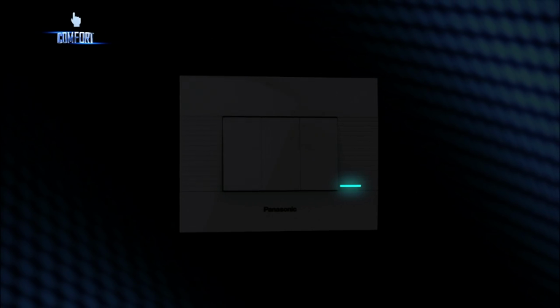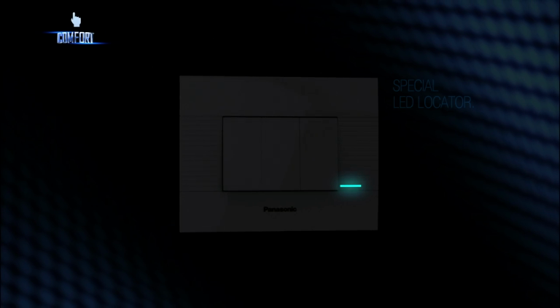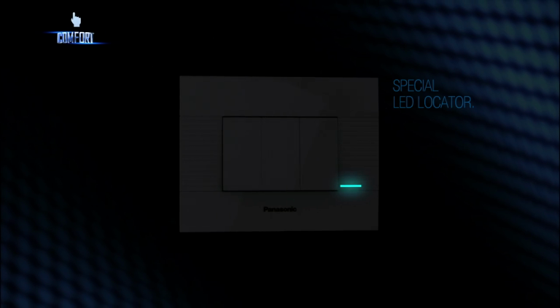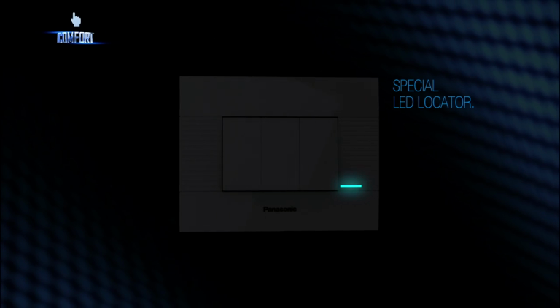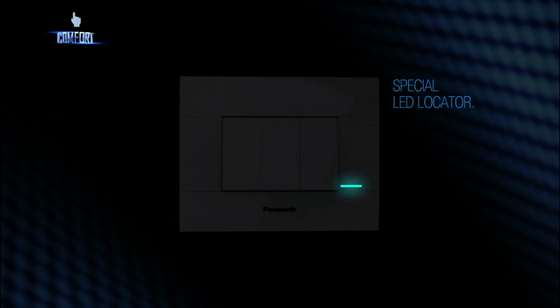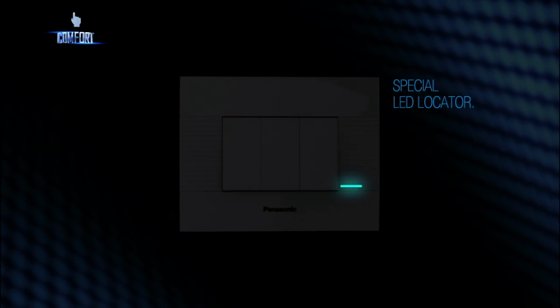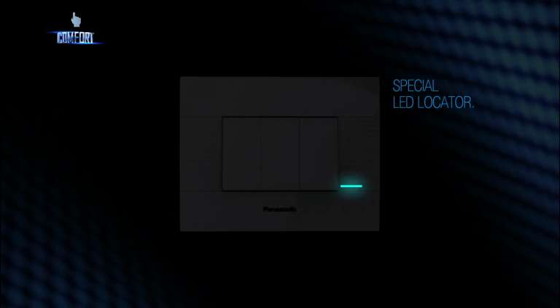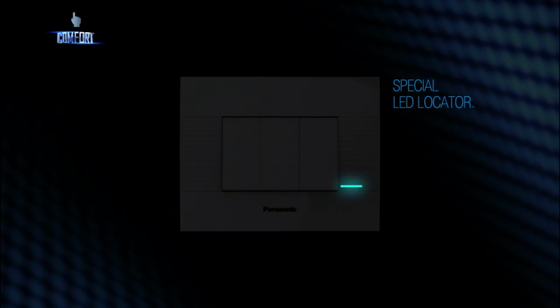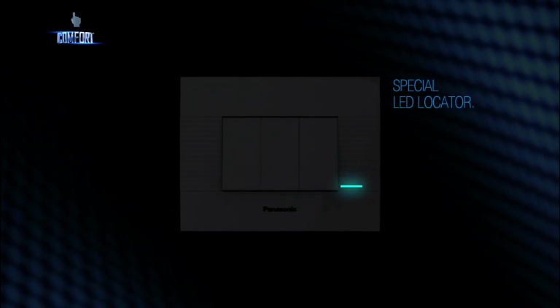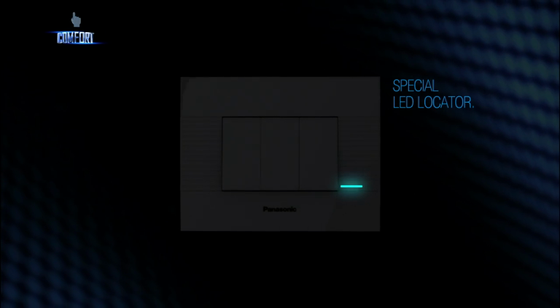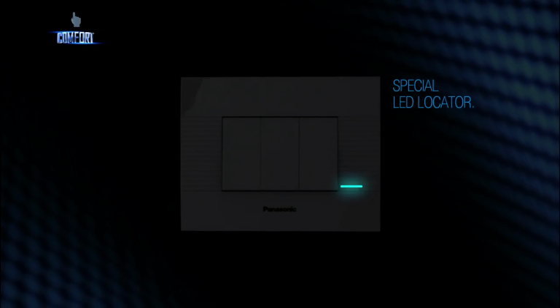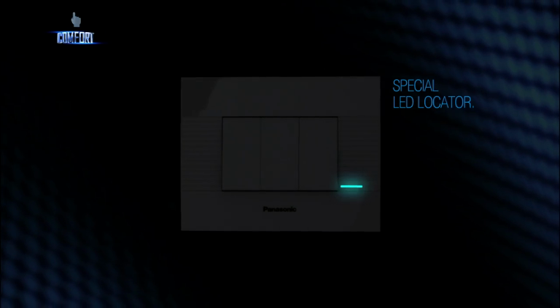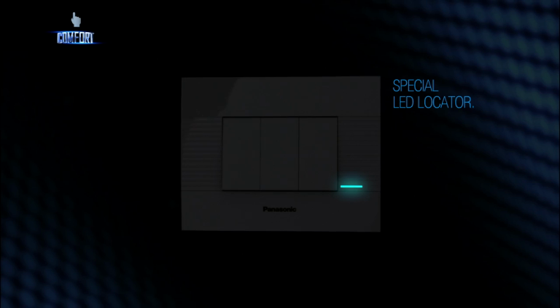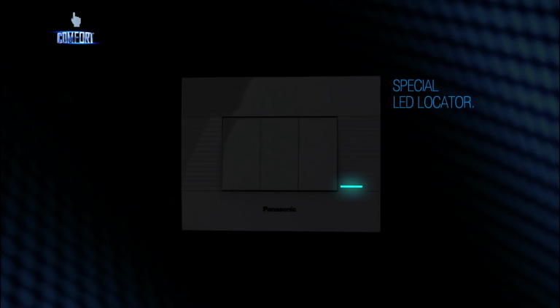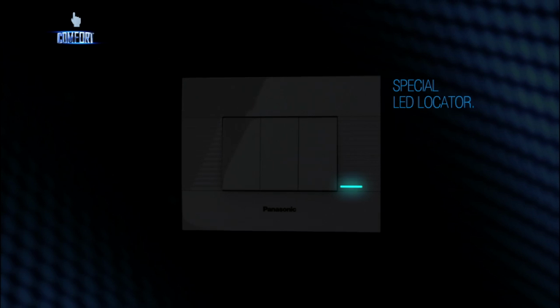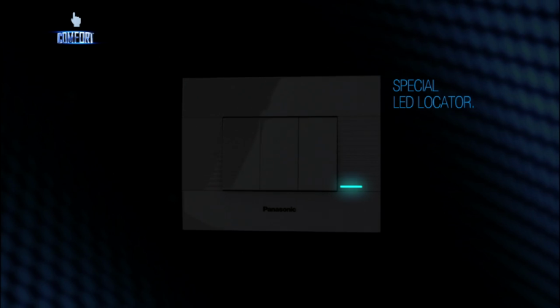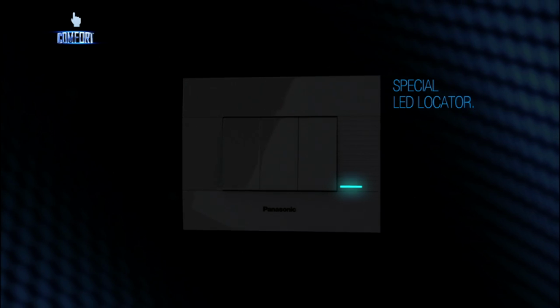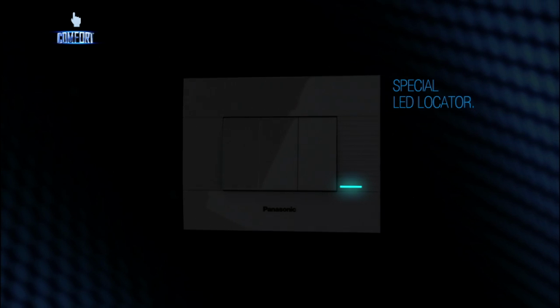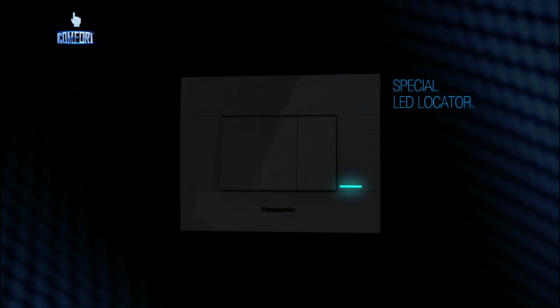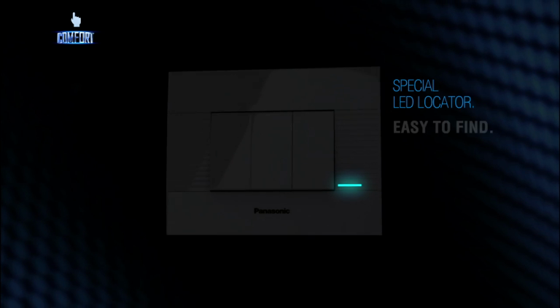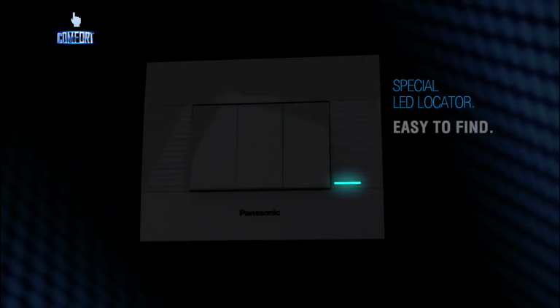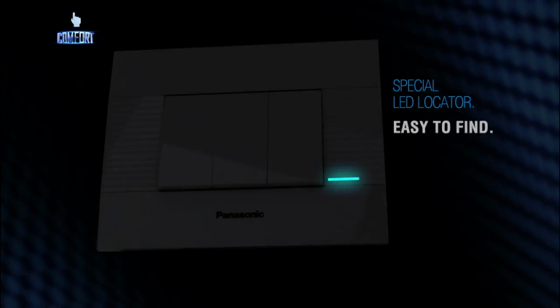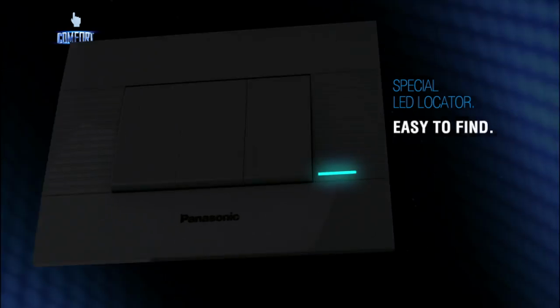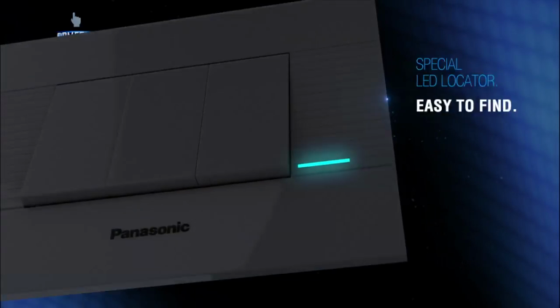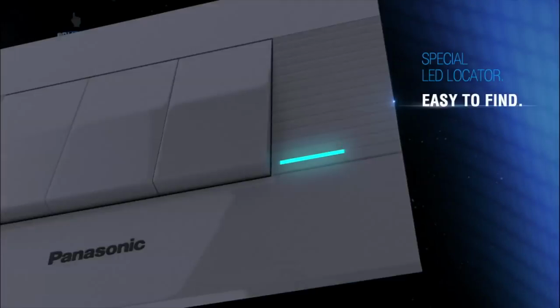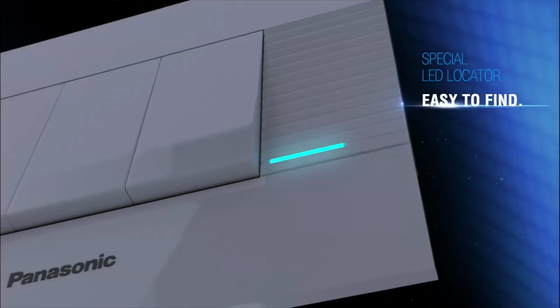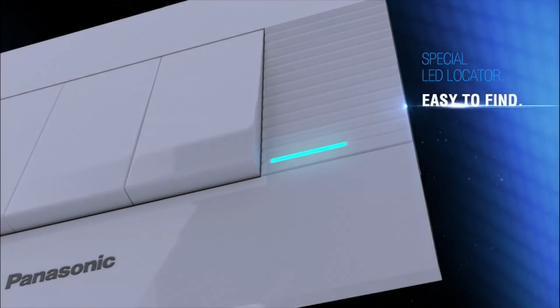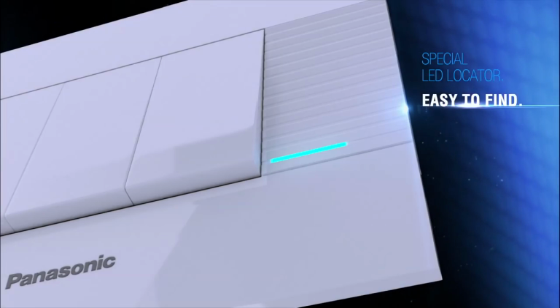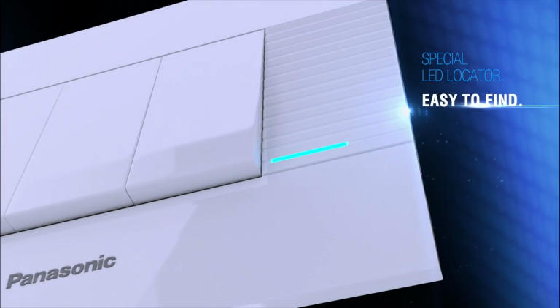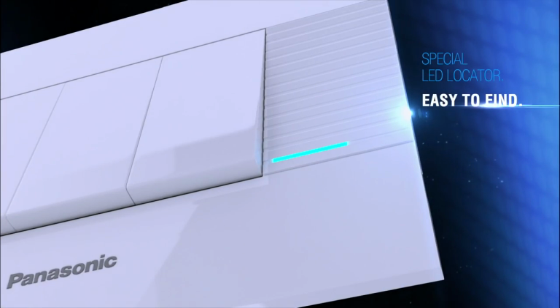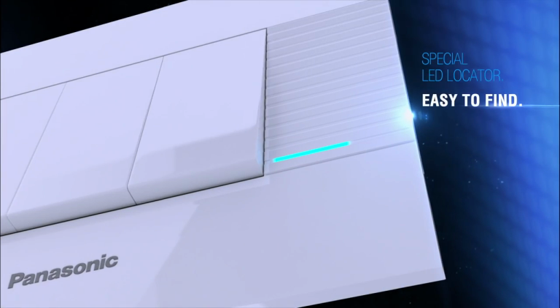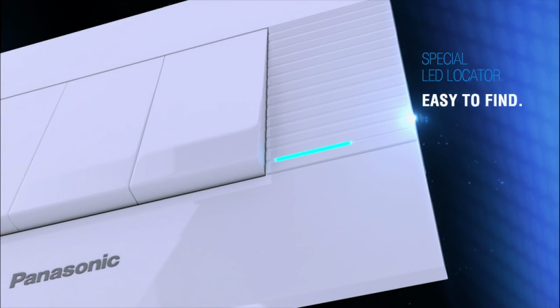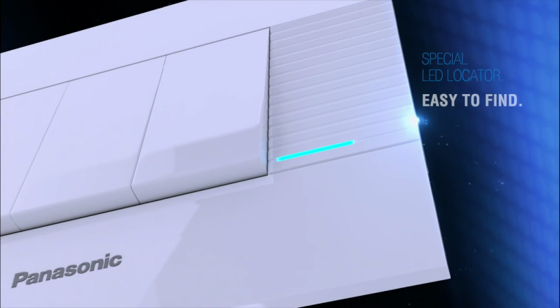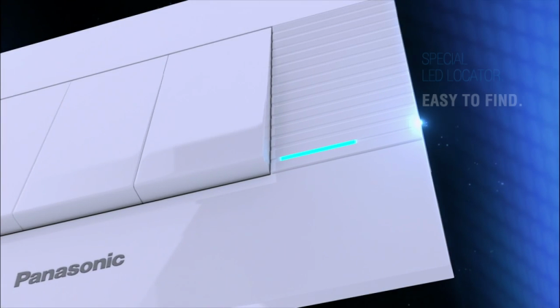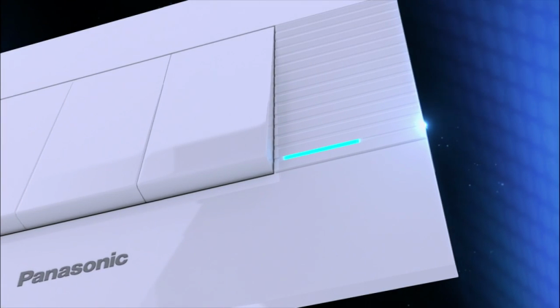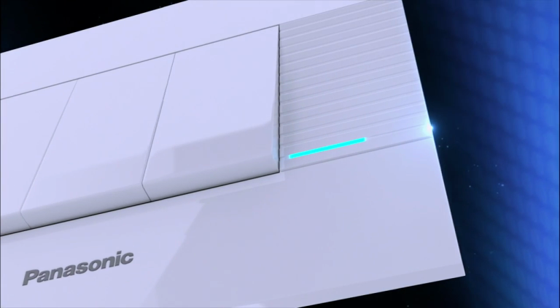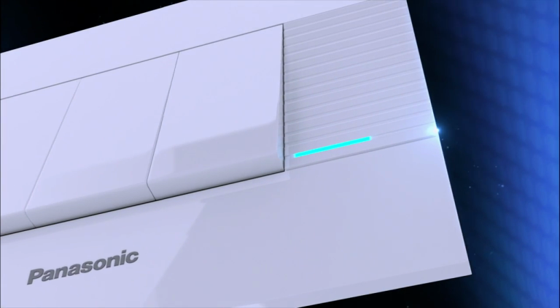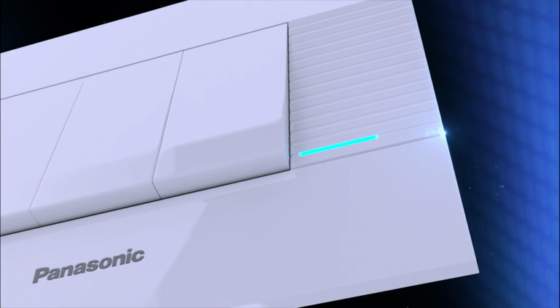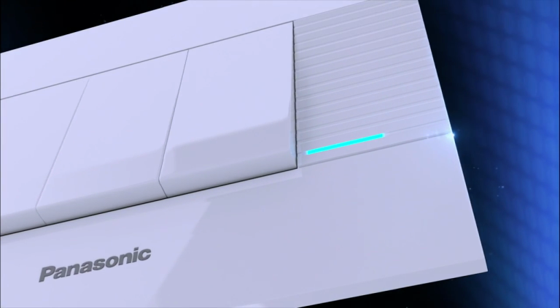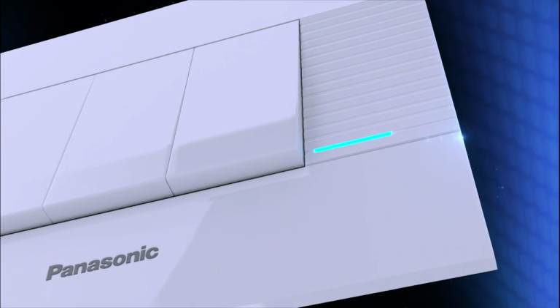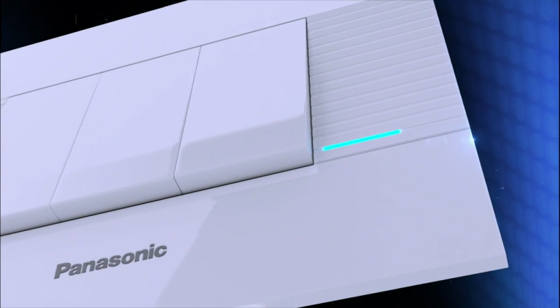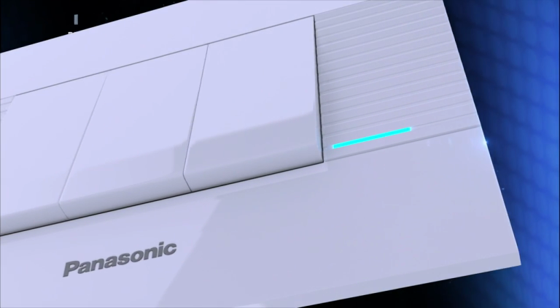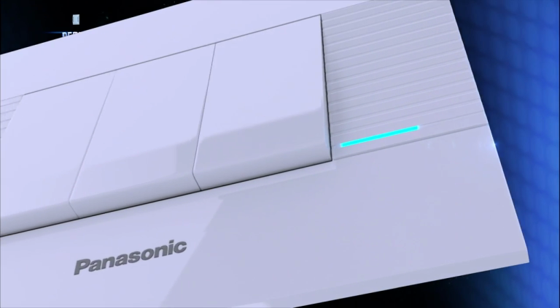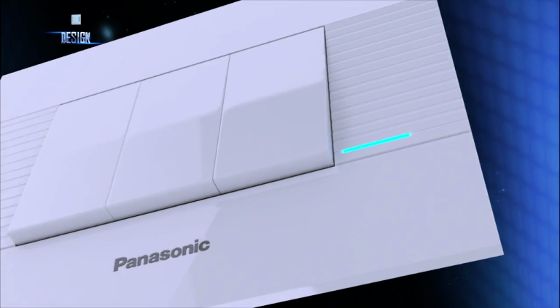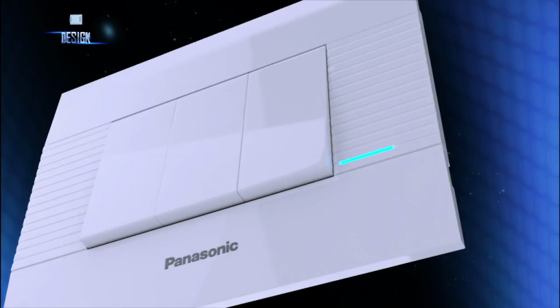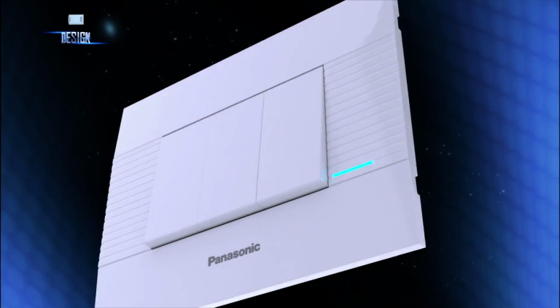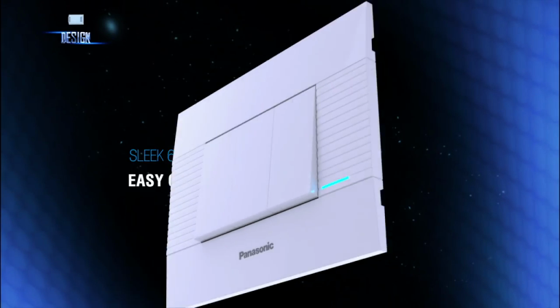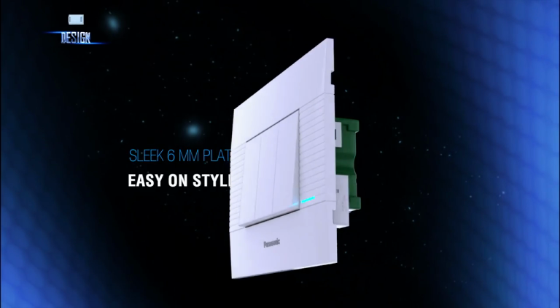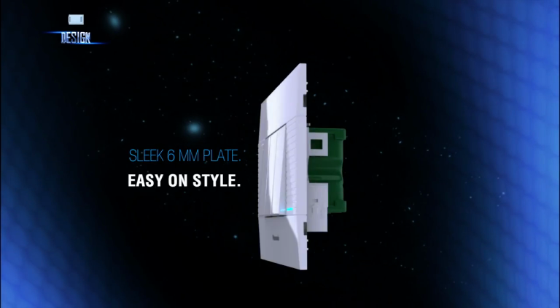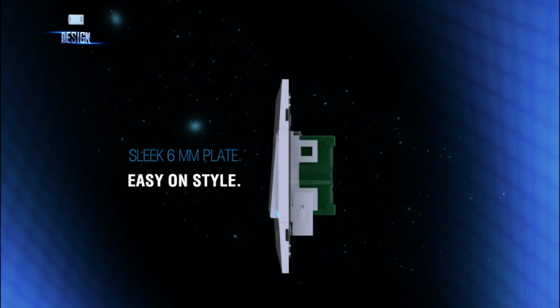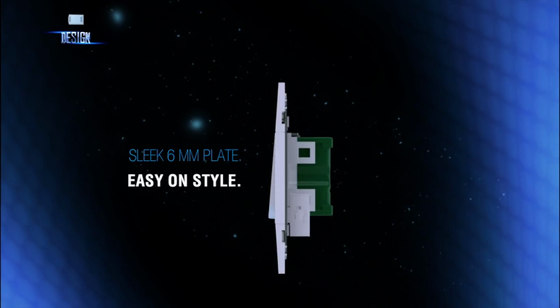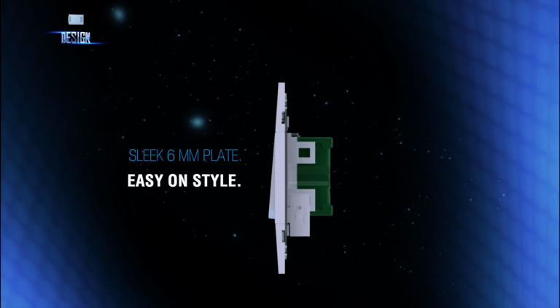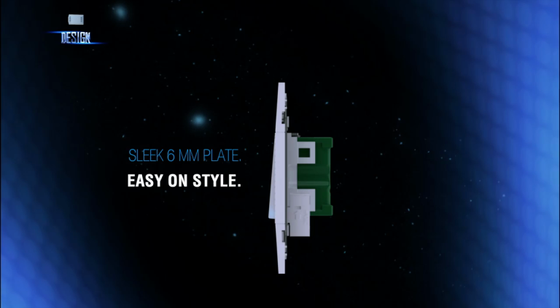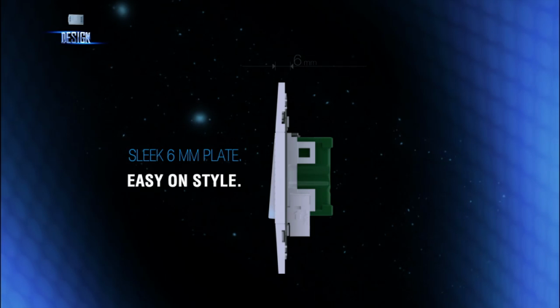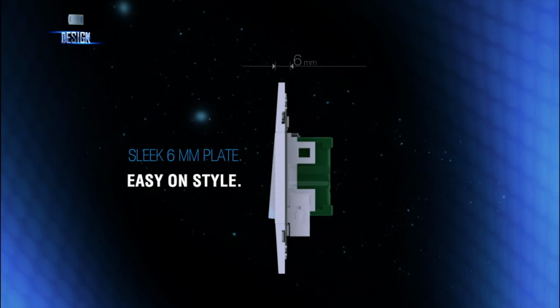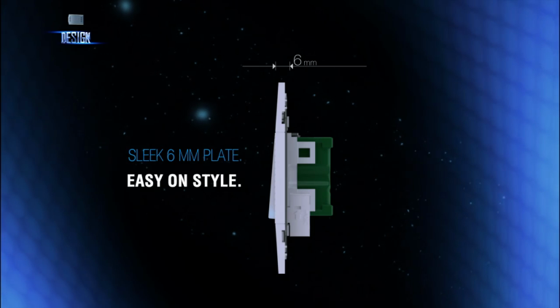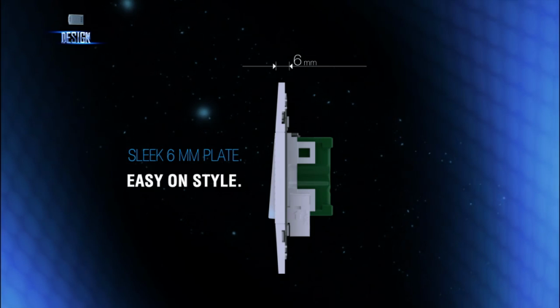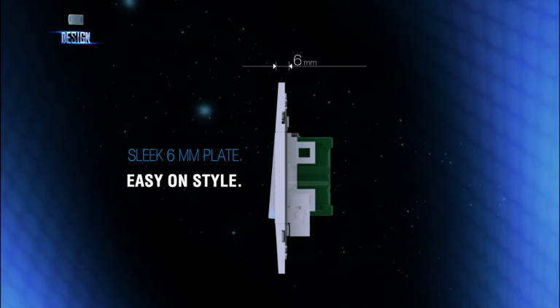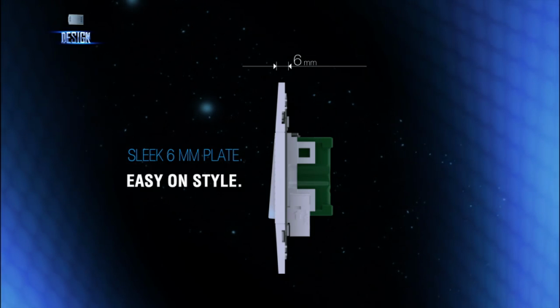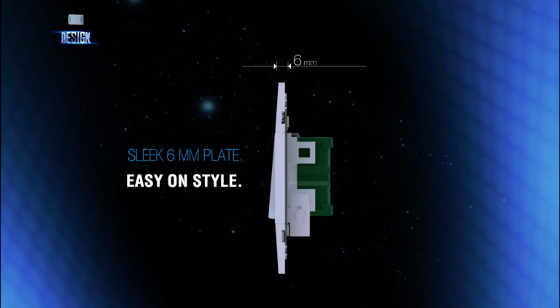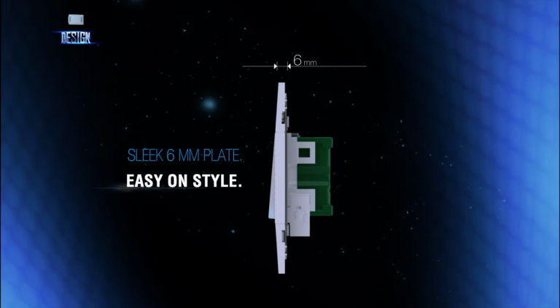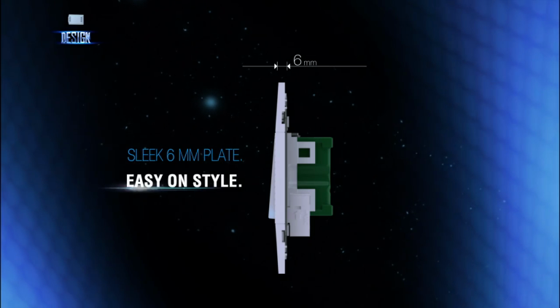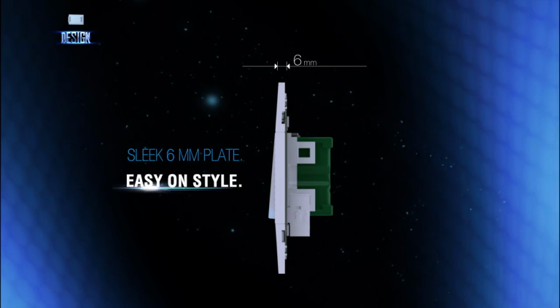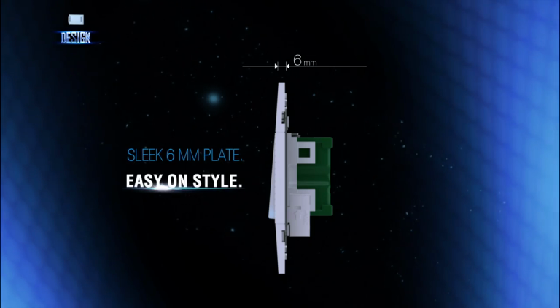Special LED locator, easy to find. Sleek 6mm plate, easy on style.